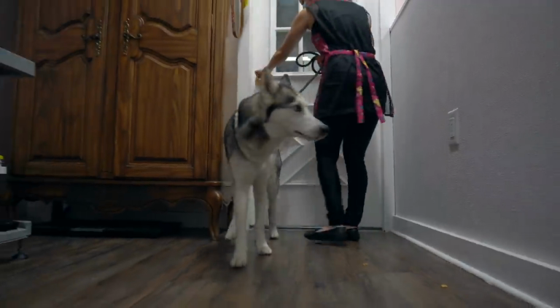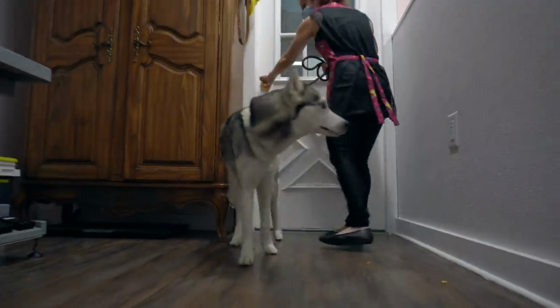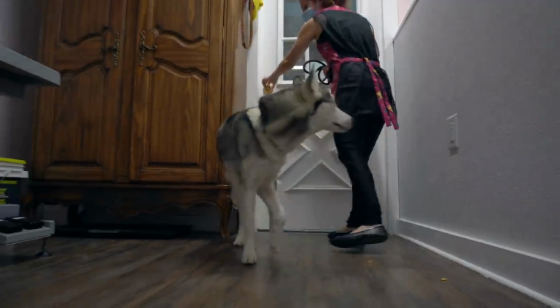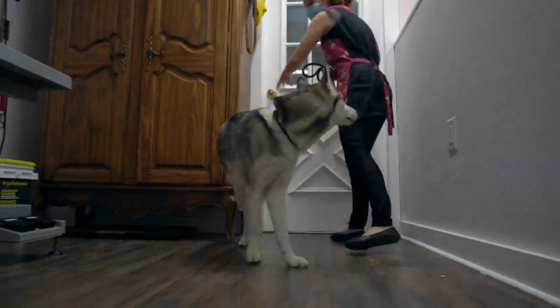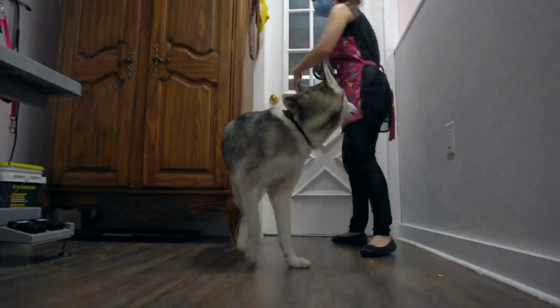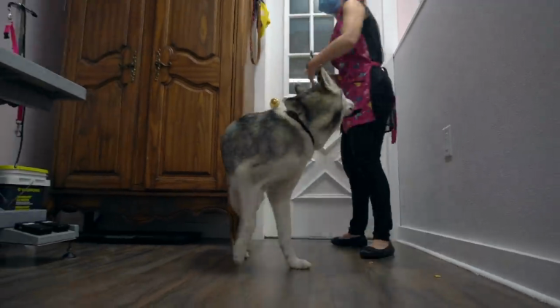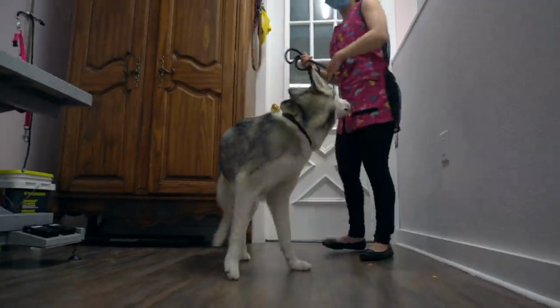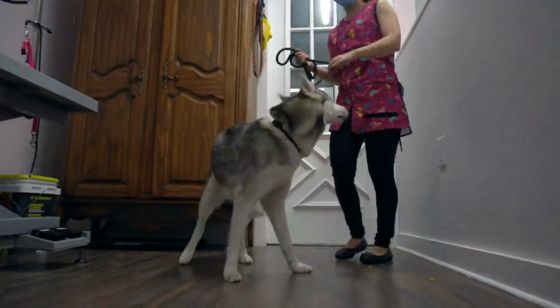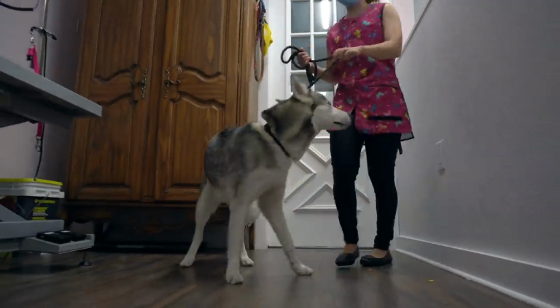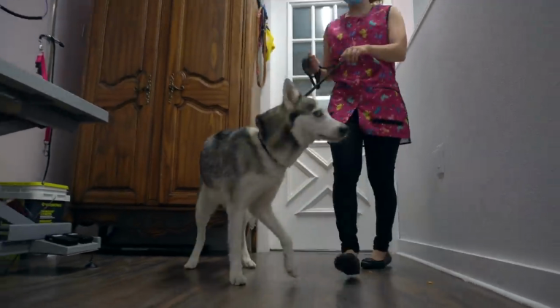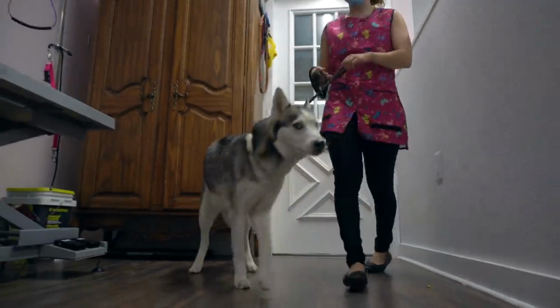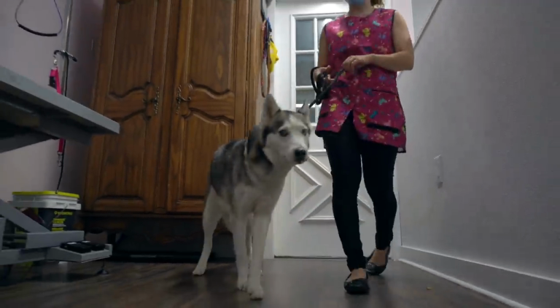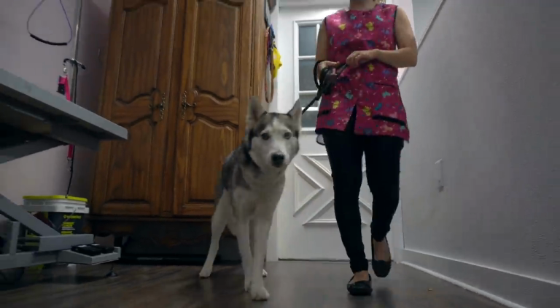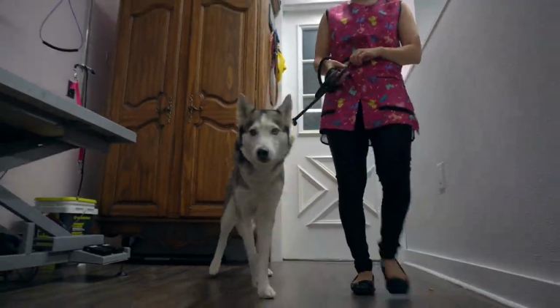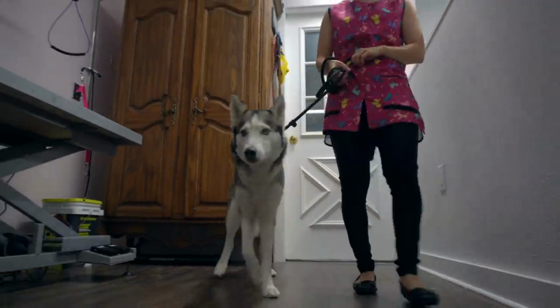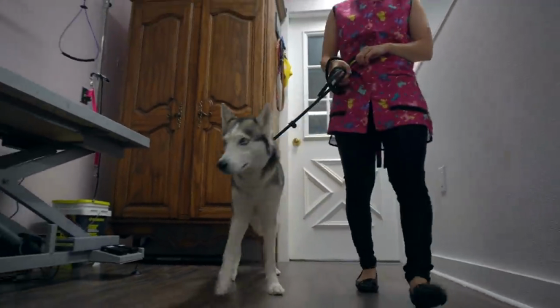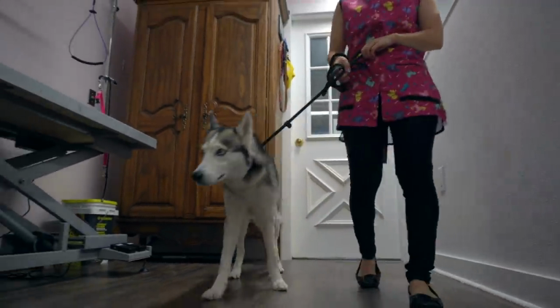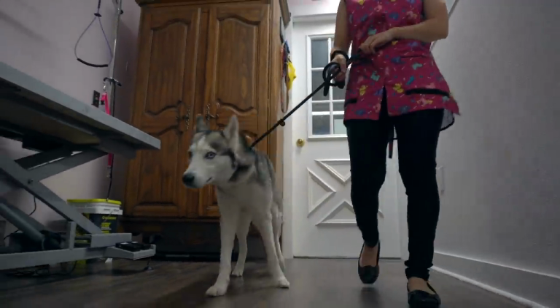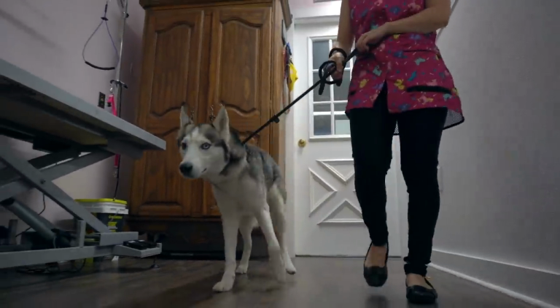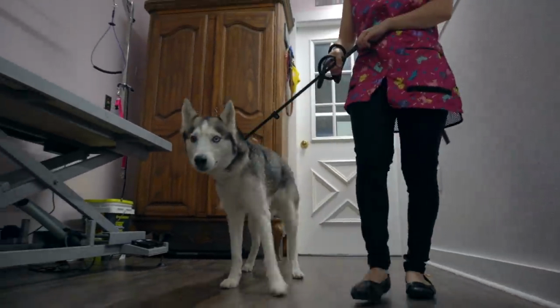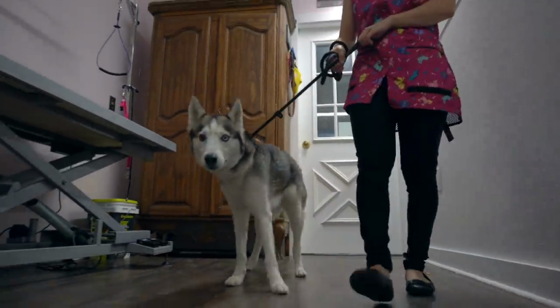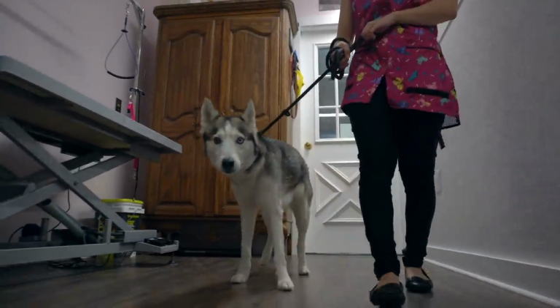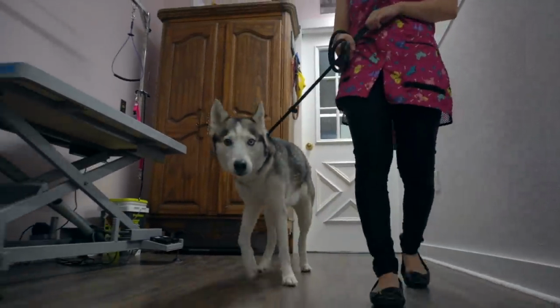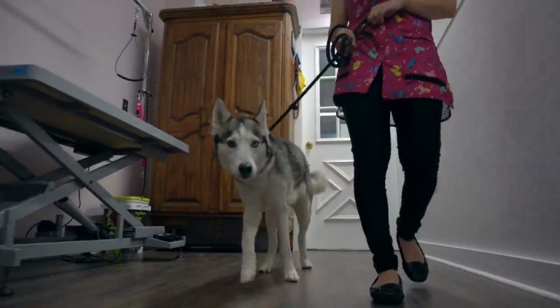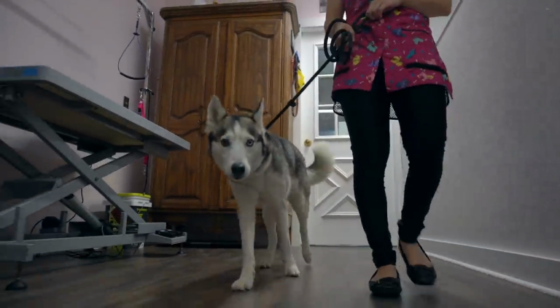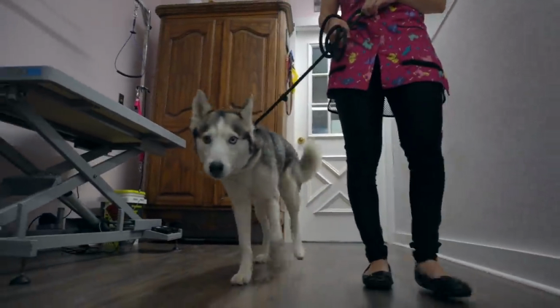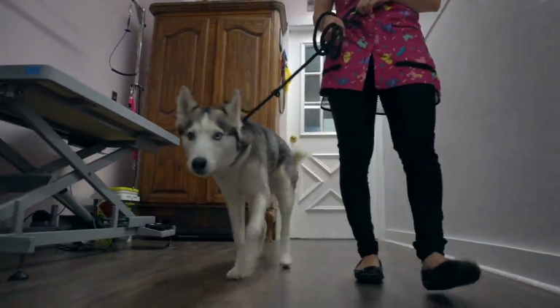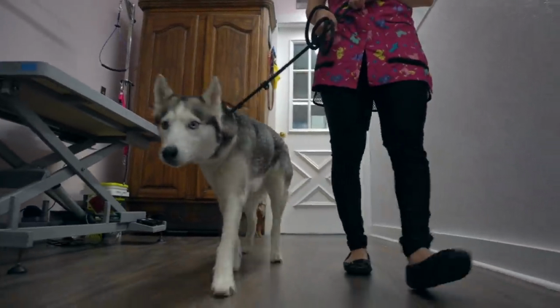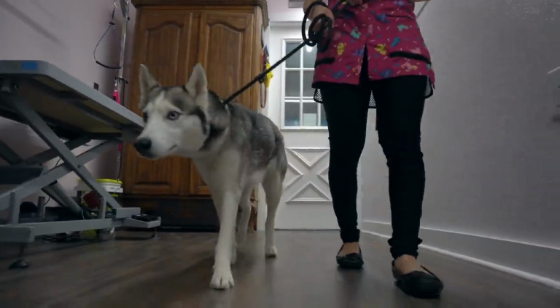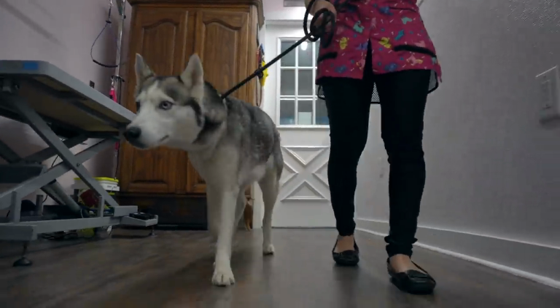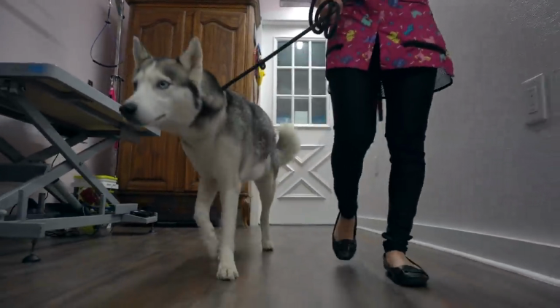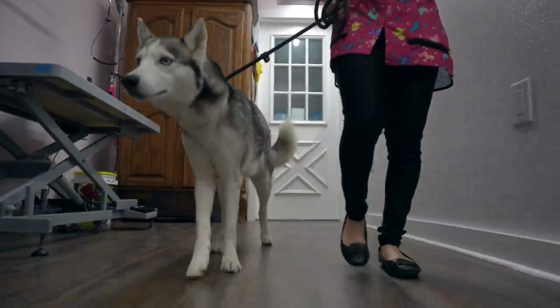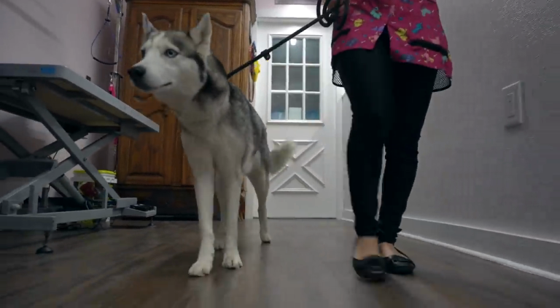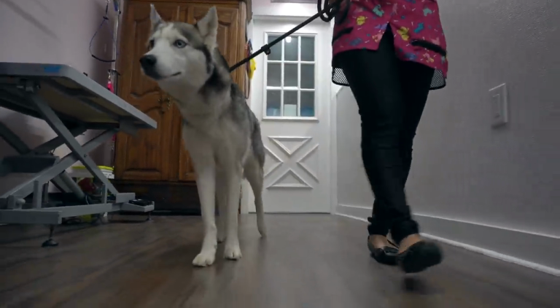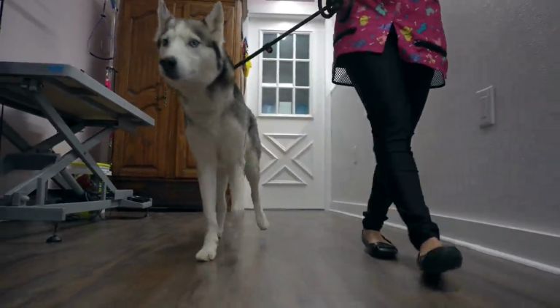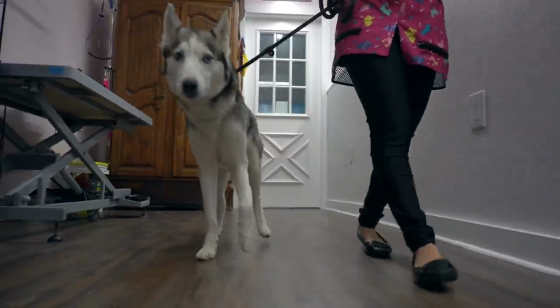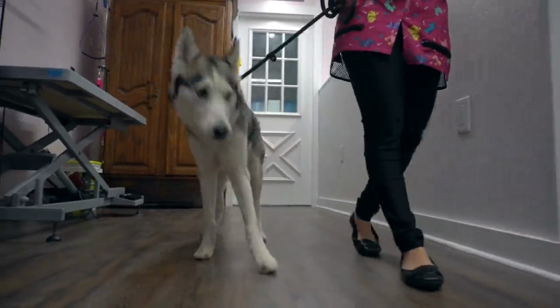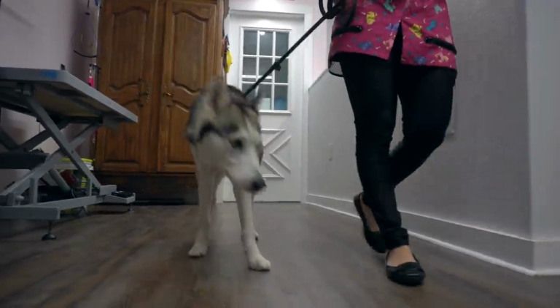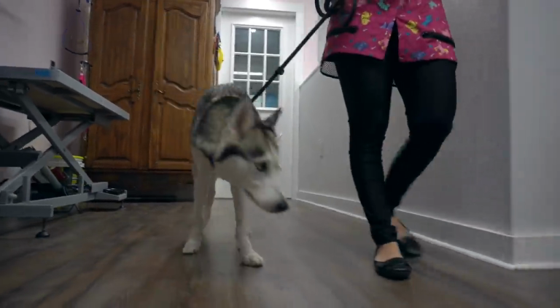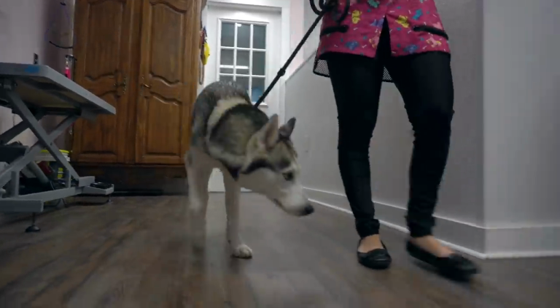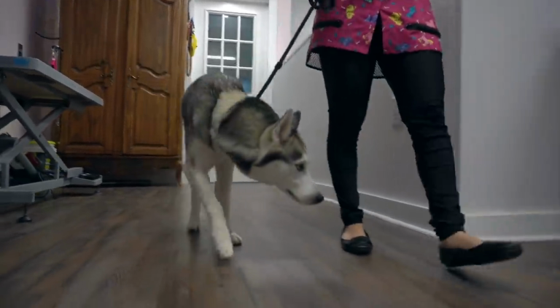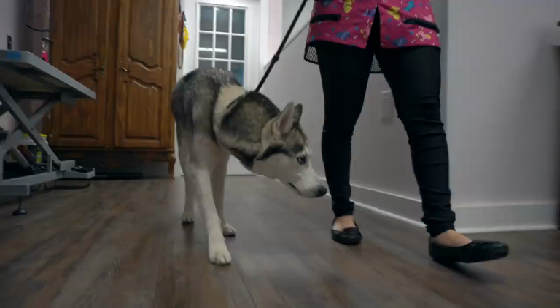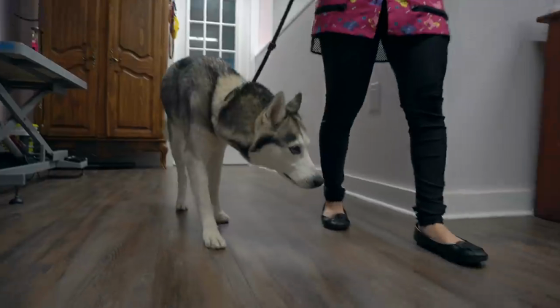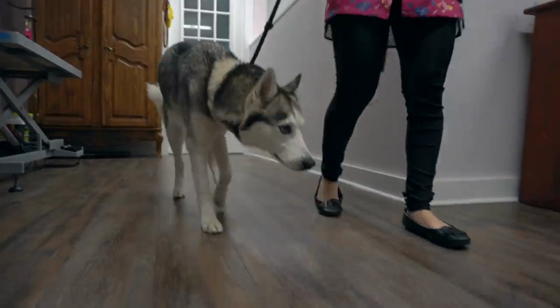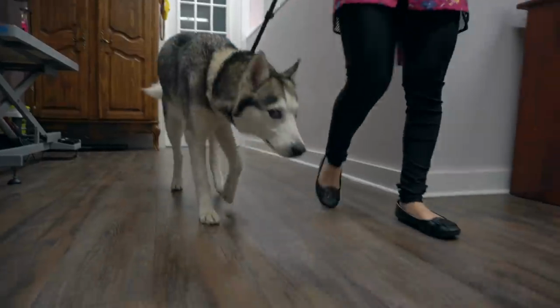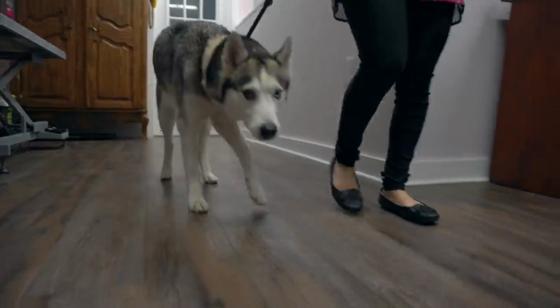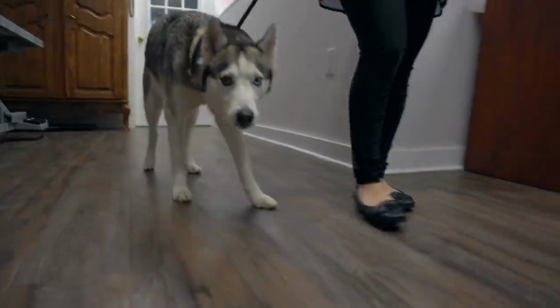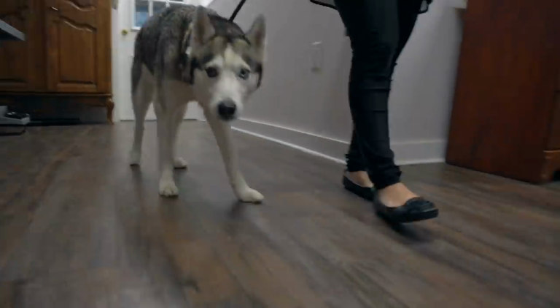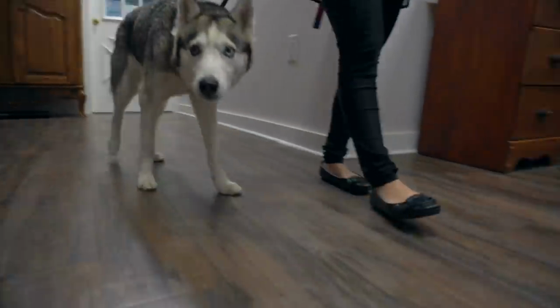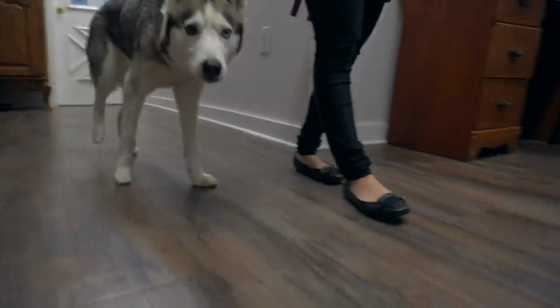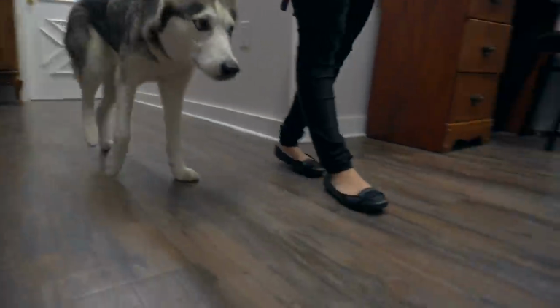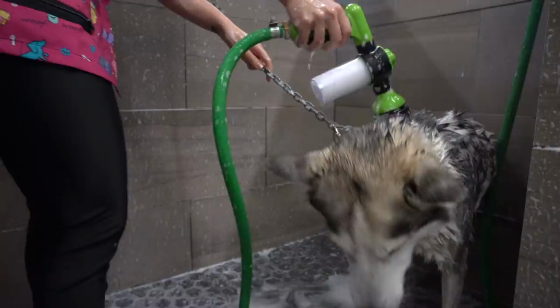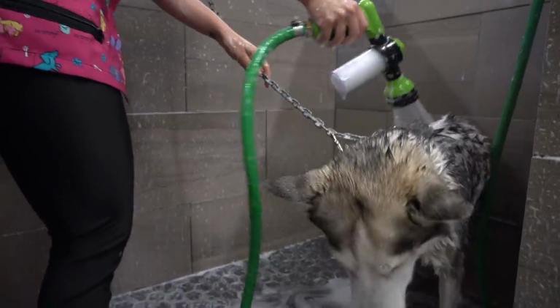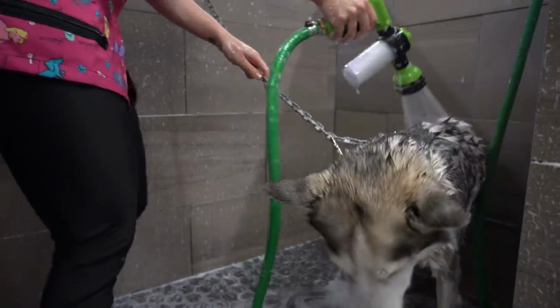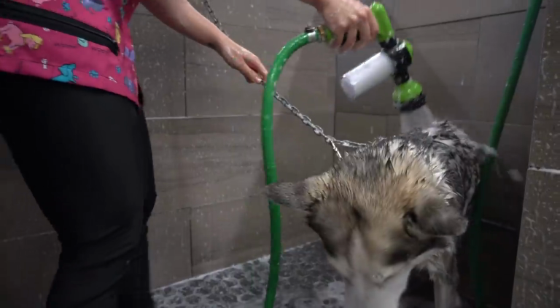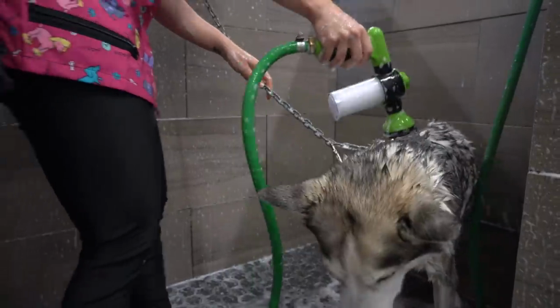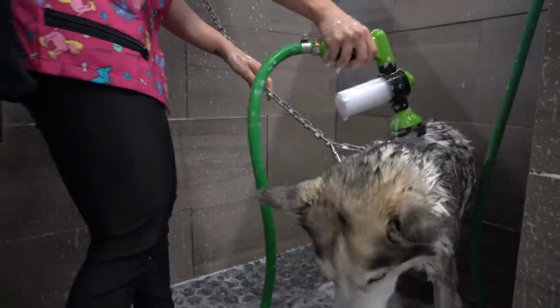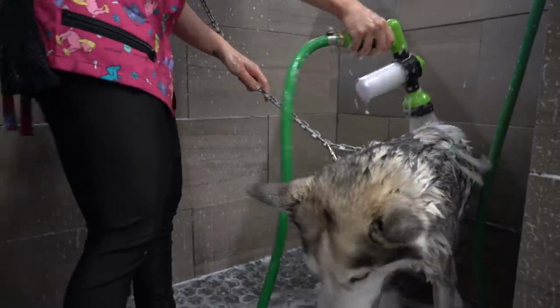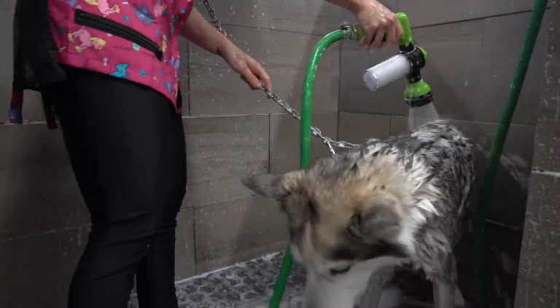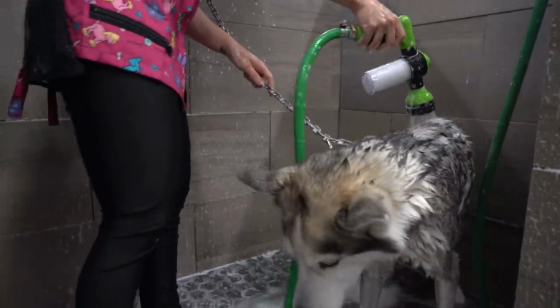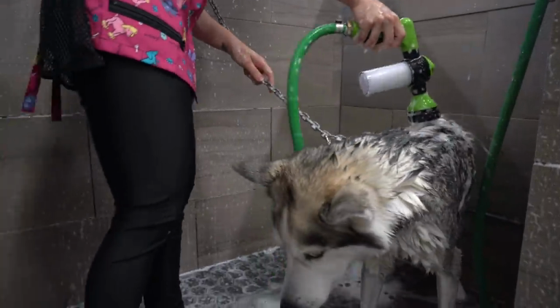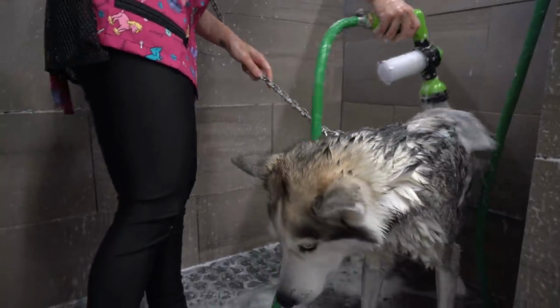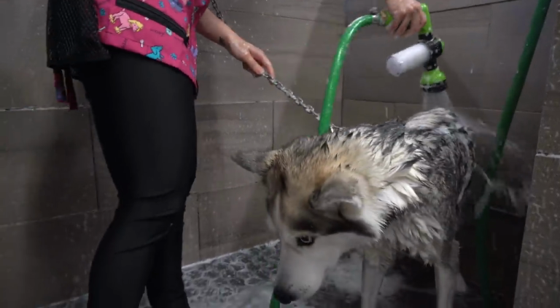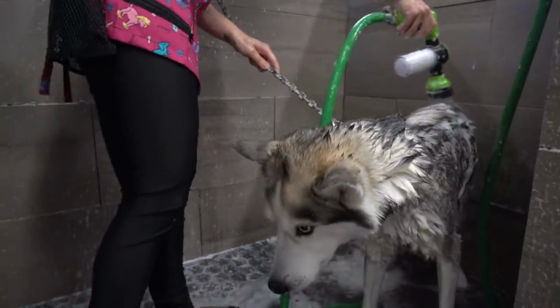Heterochromia is when a dog has two different color eyes. This is Aurora and she is five years old.